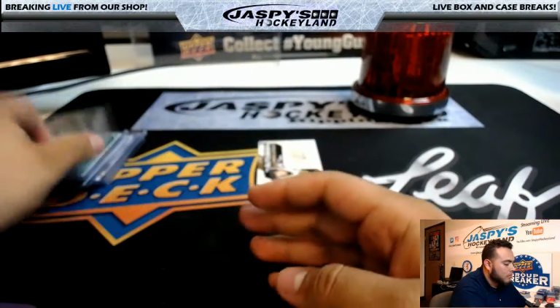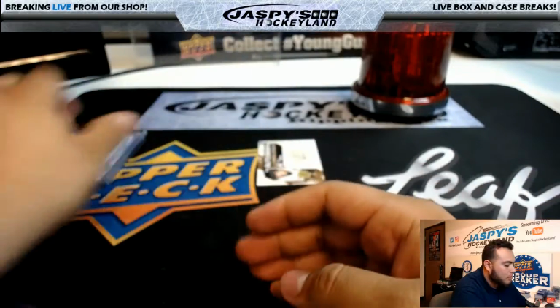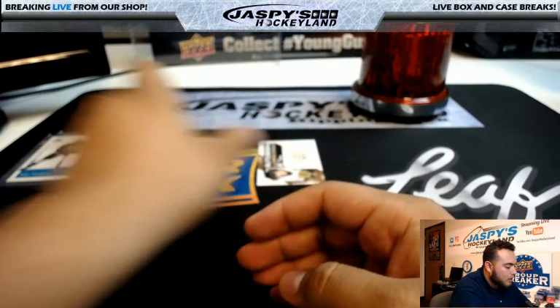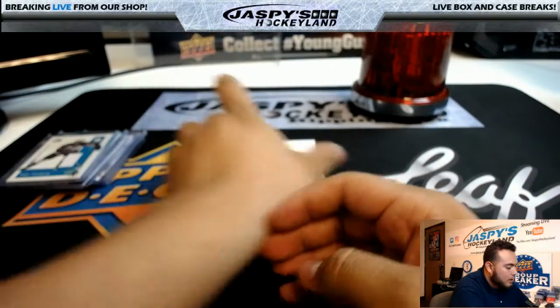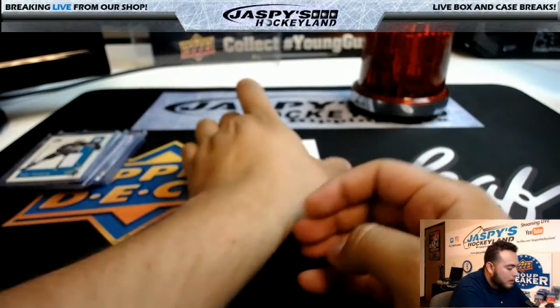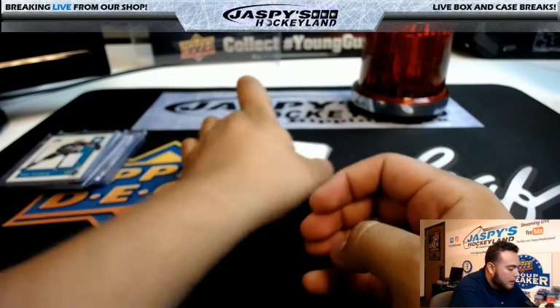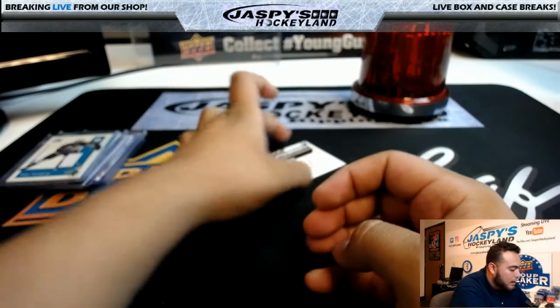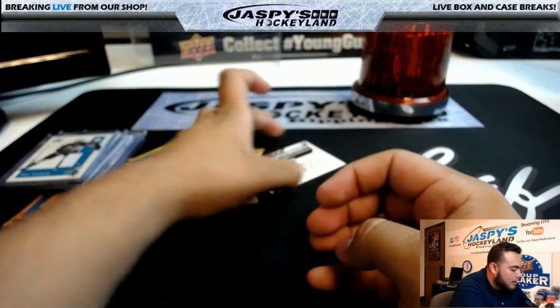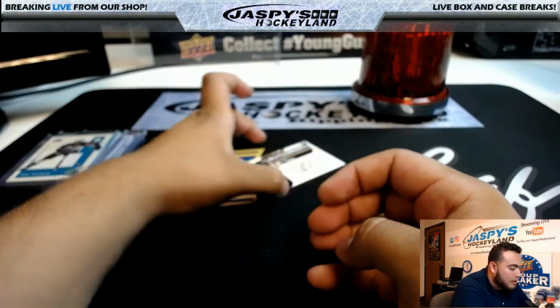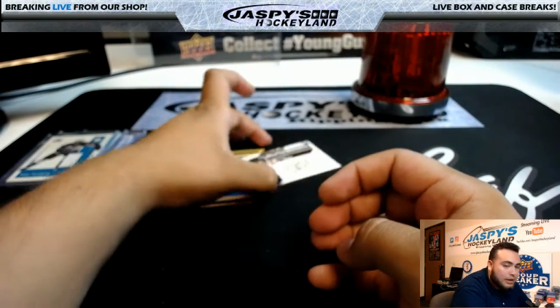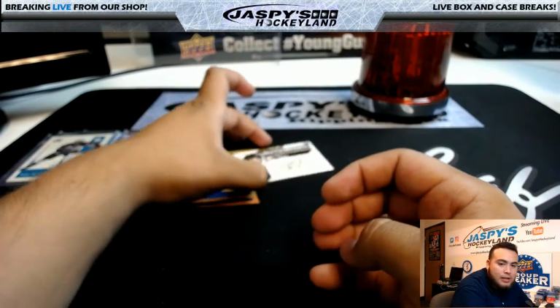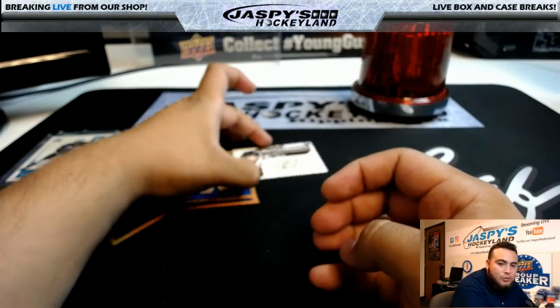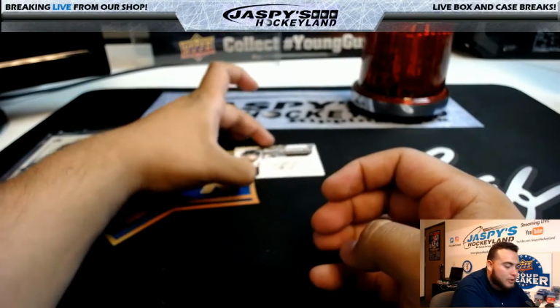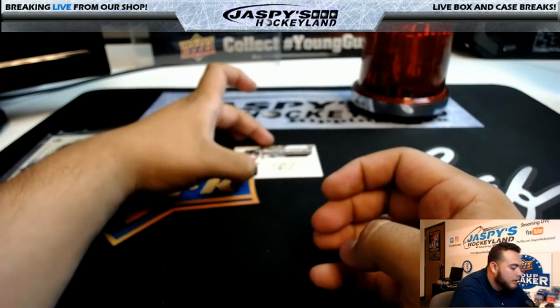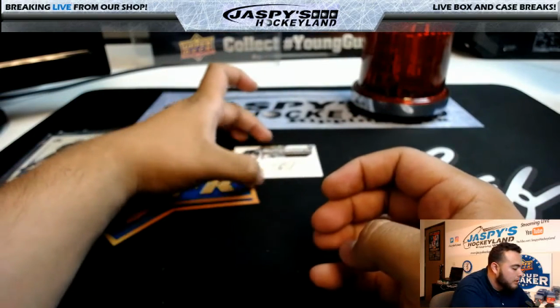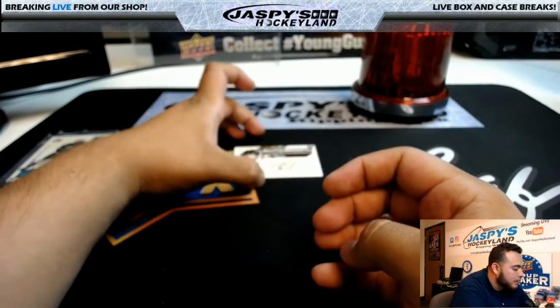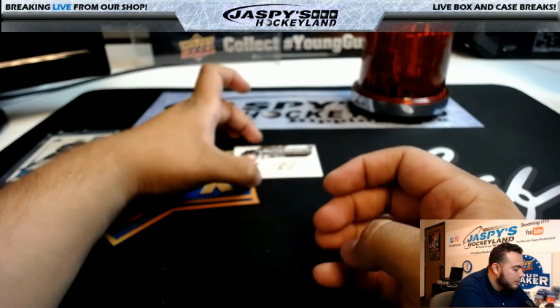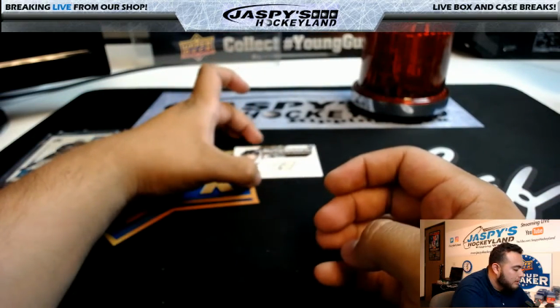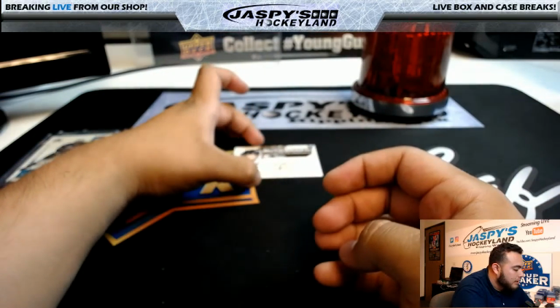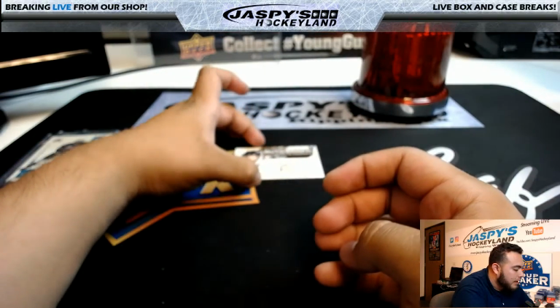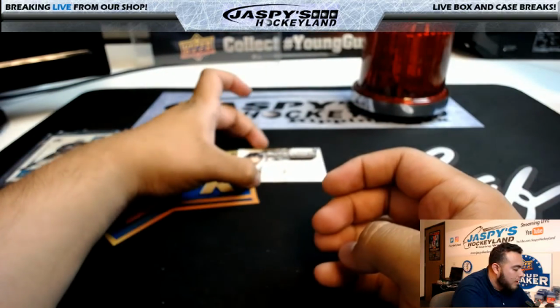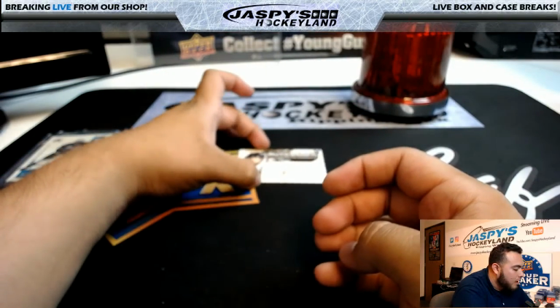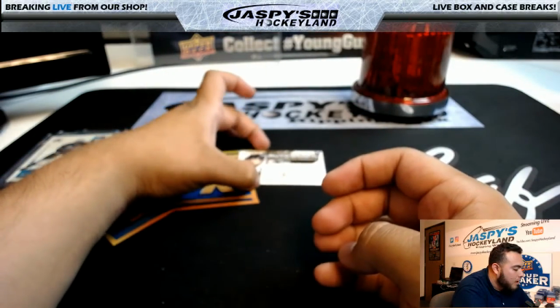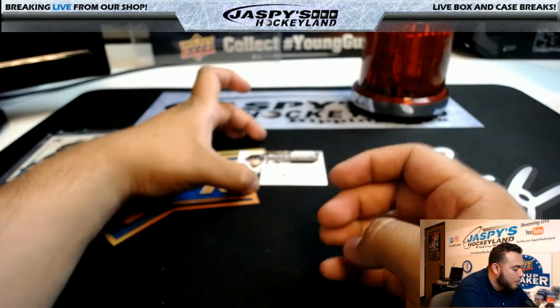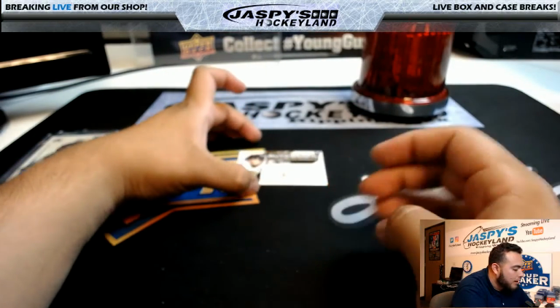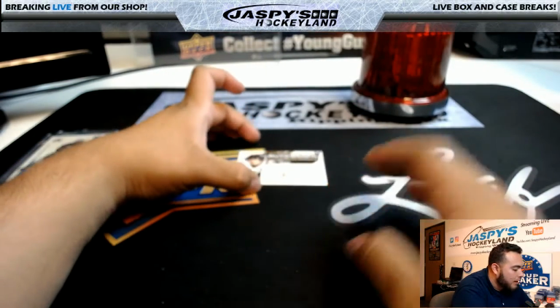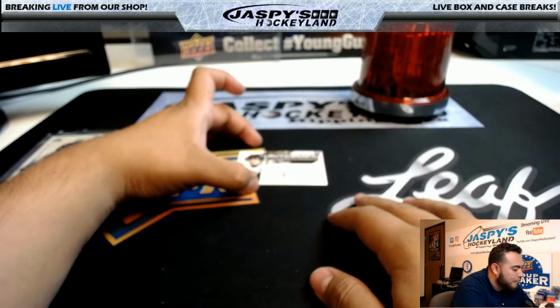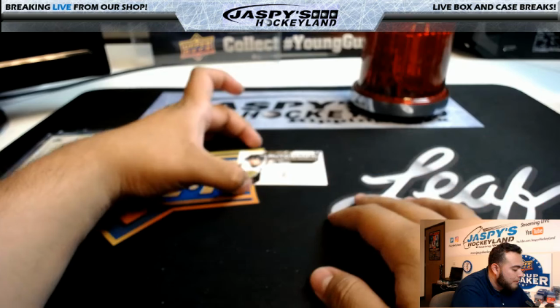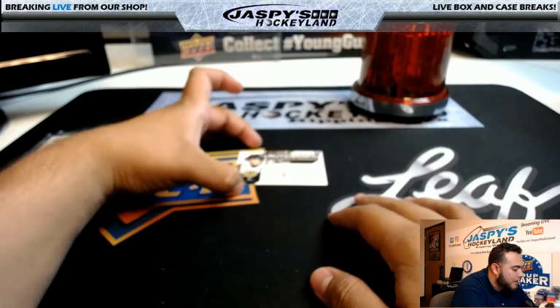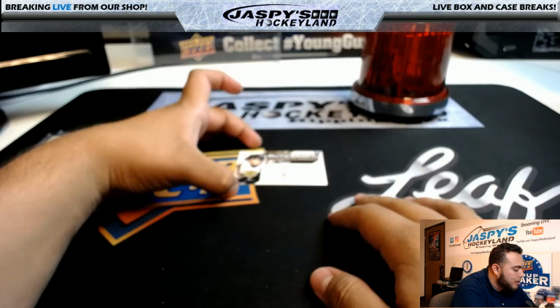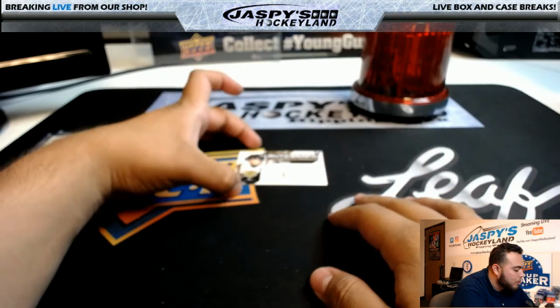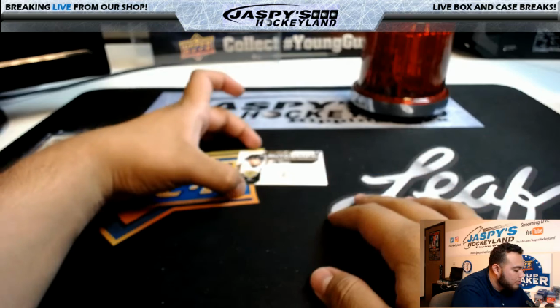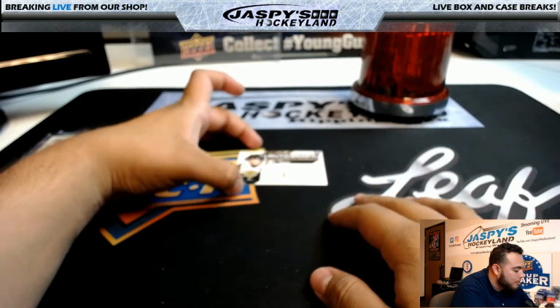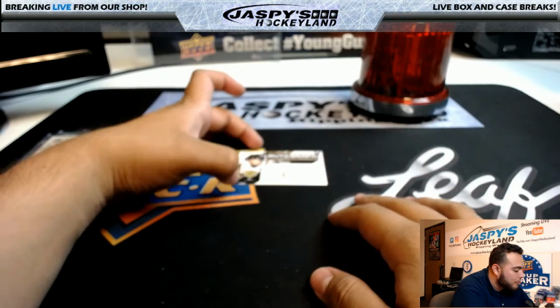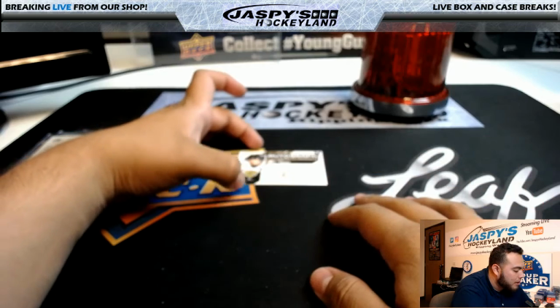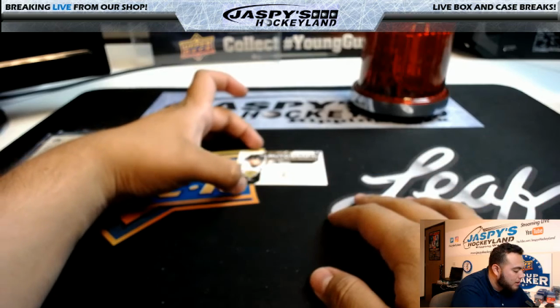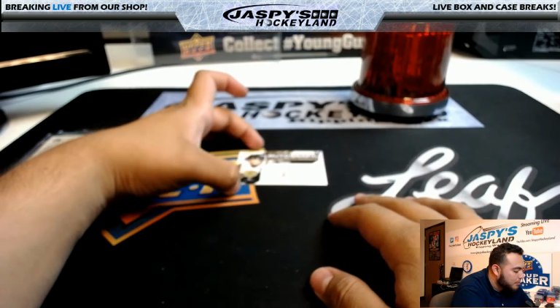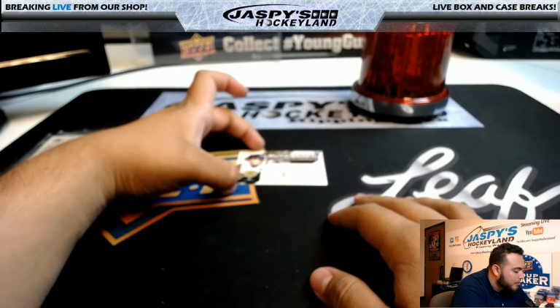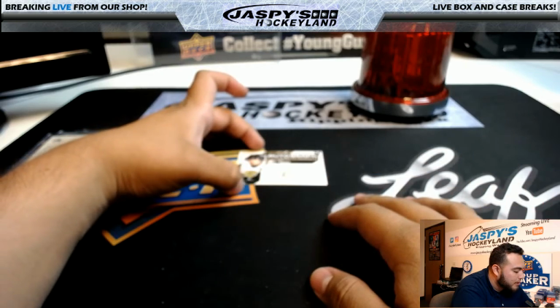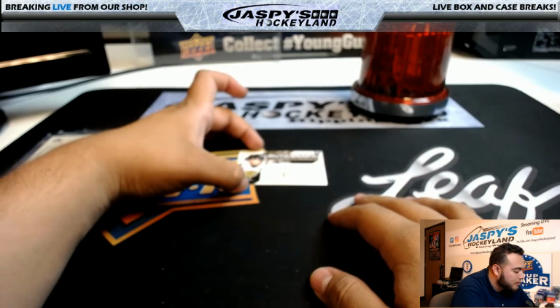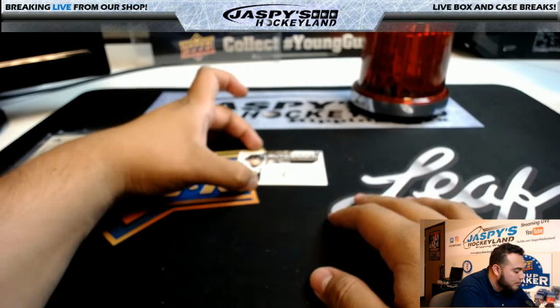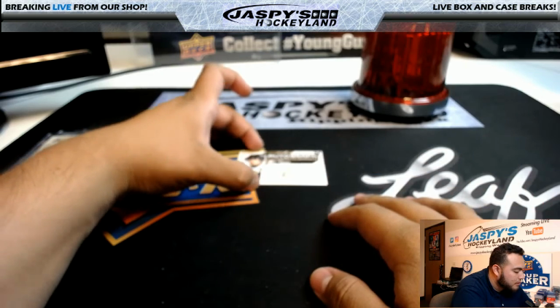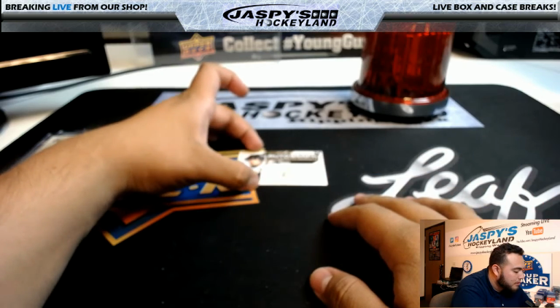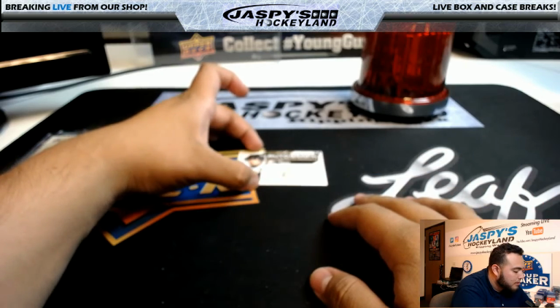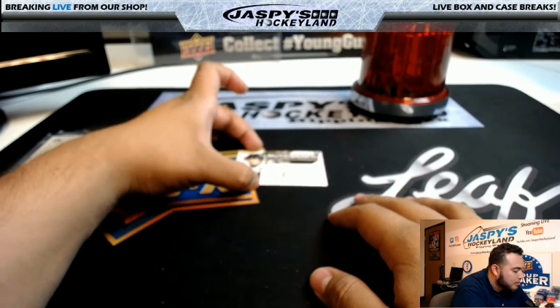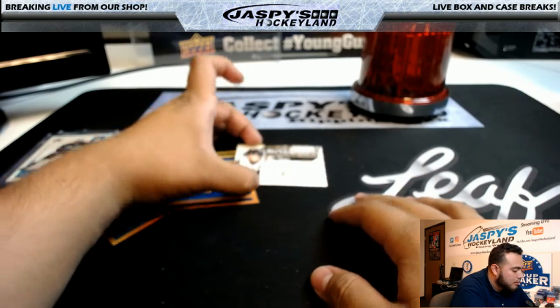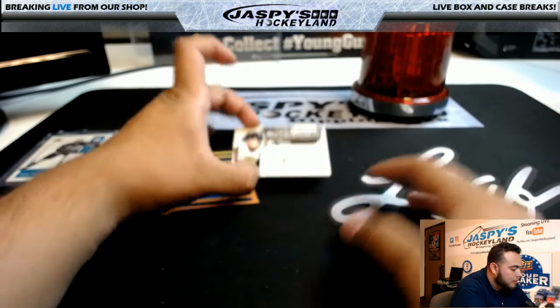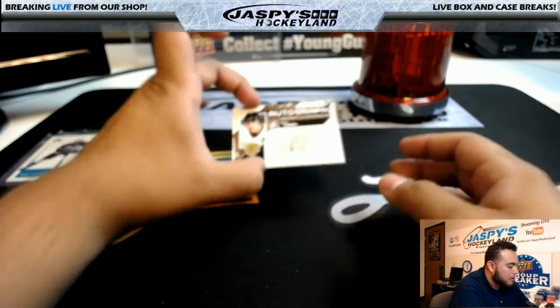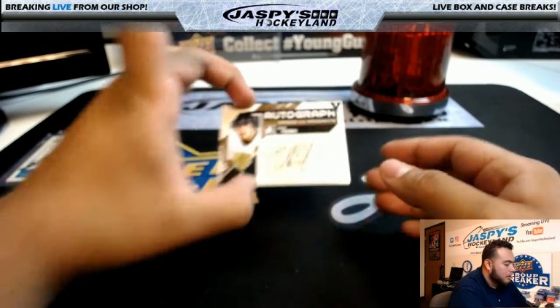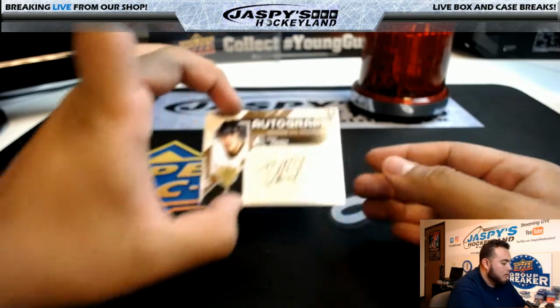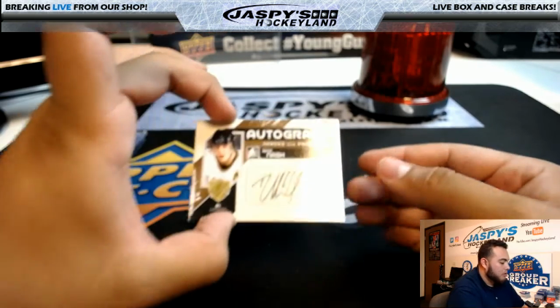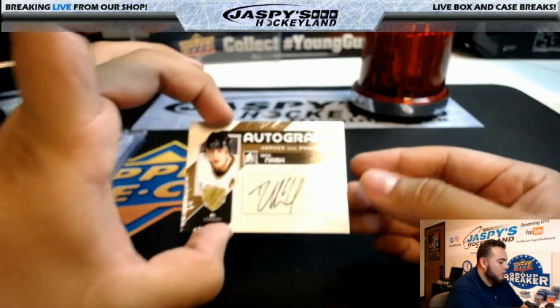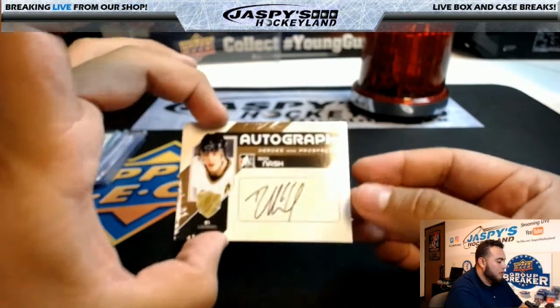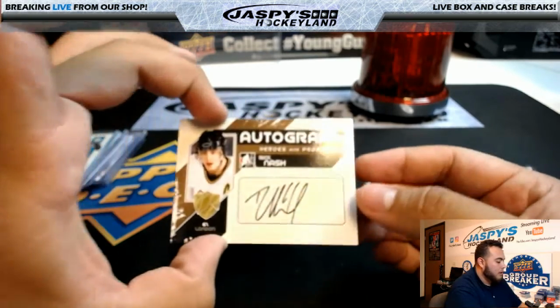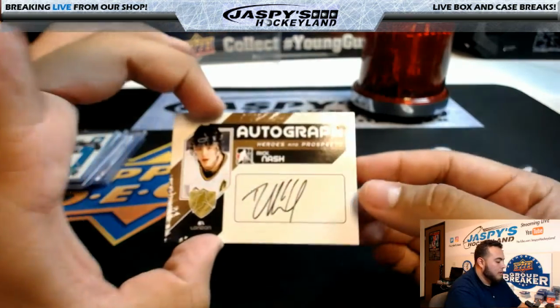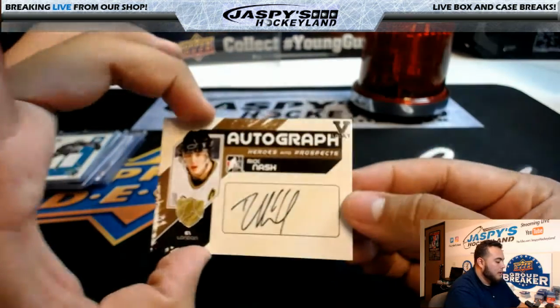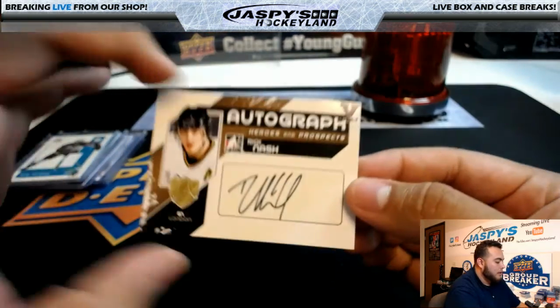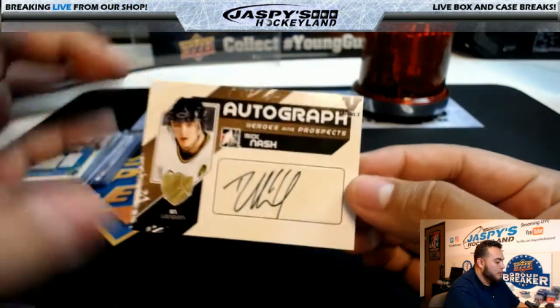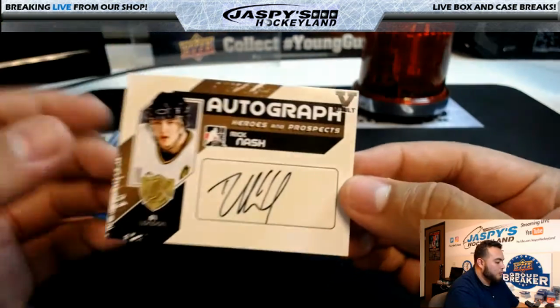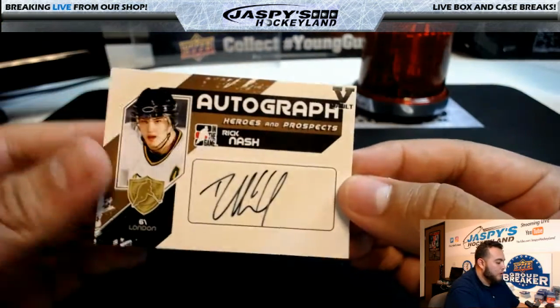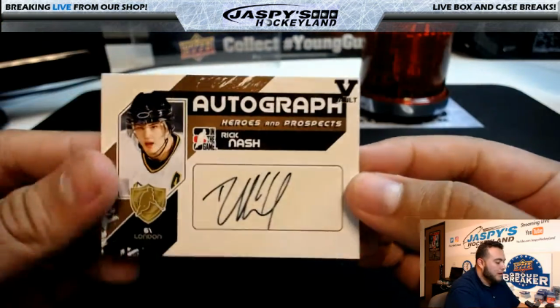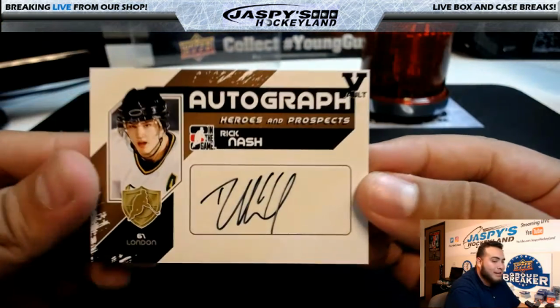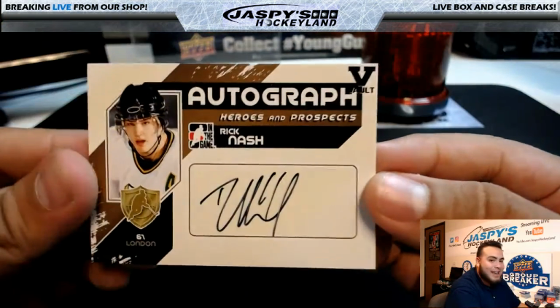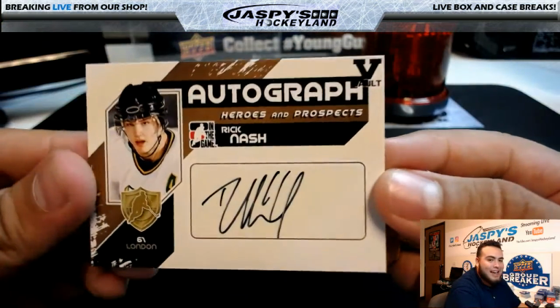And the last one is an autograph, Heroes and Prospects. Nice, Rick Nash.